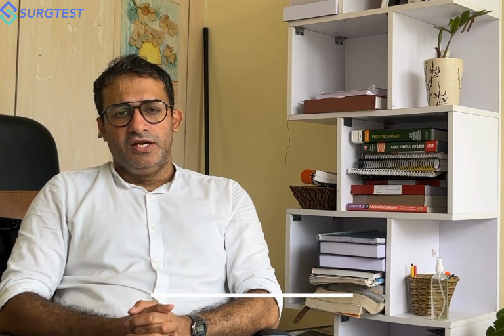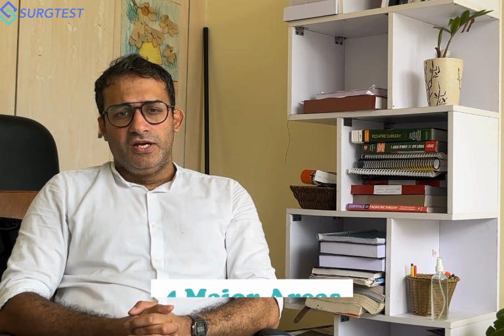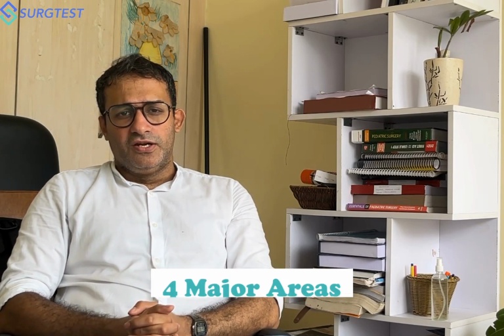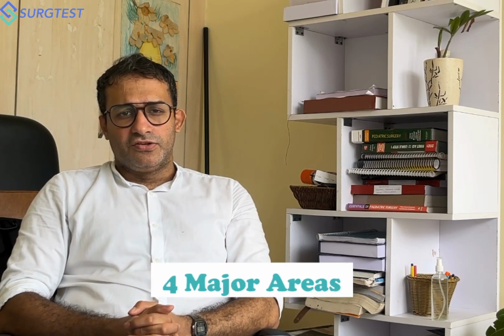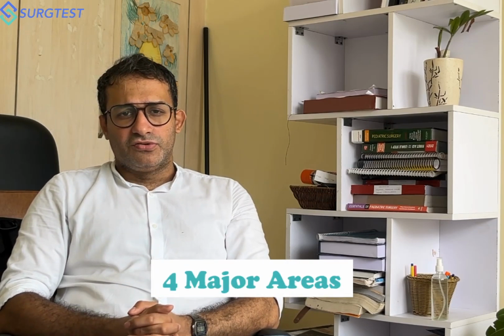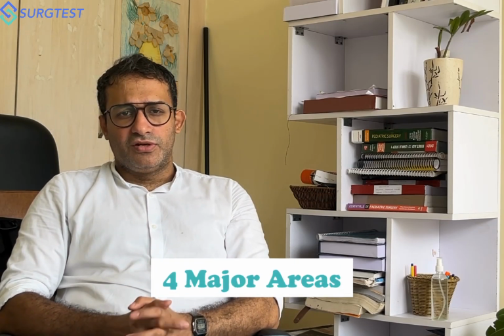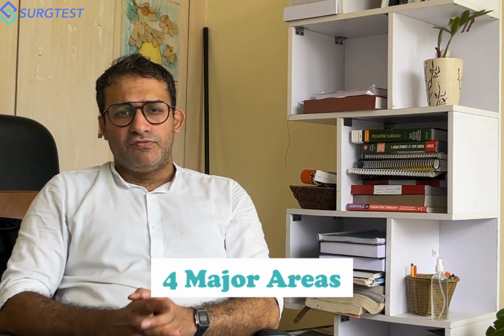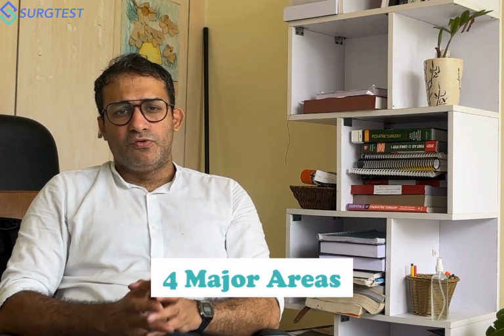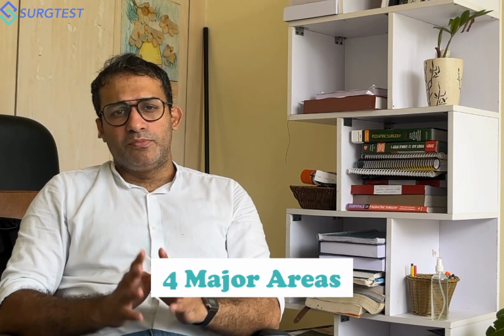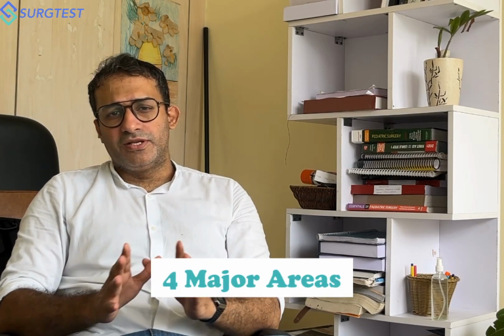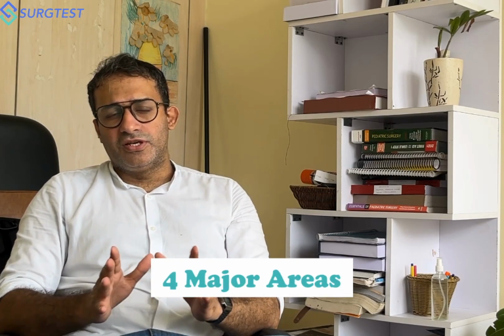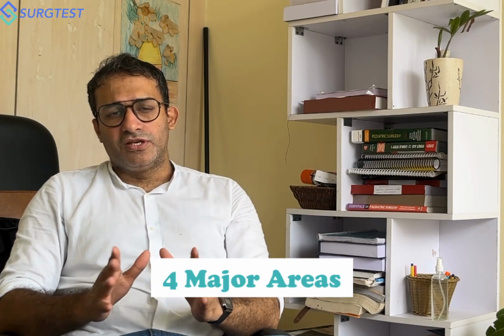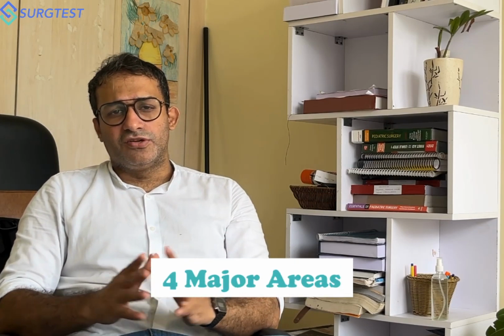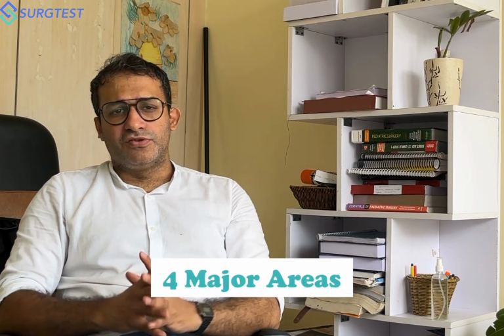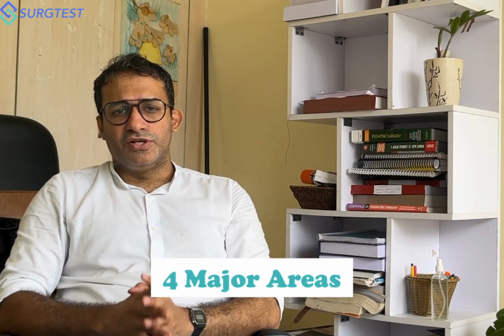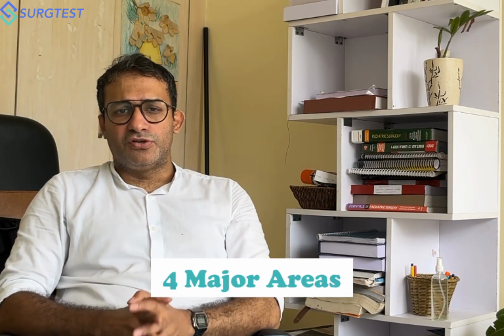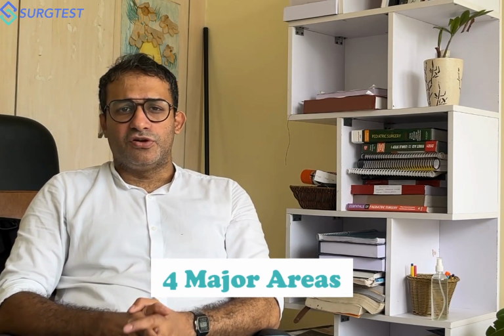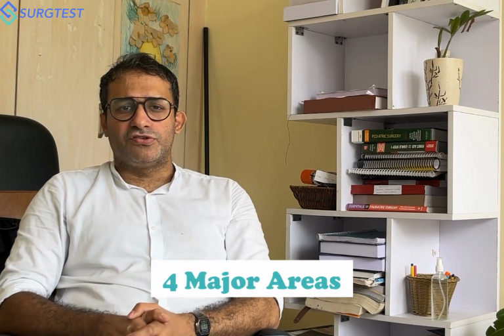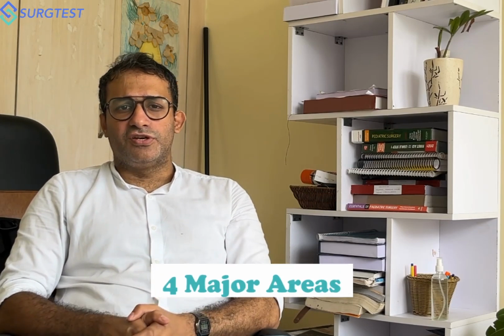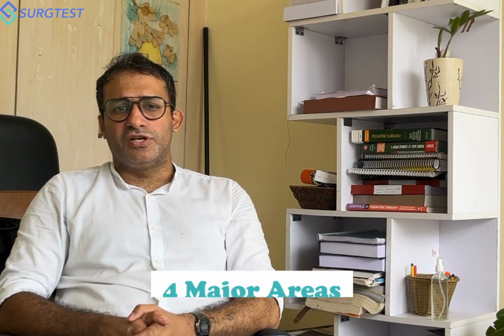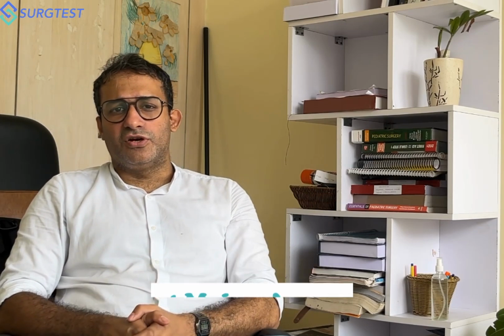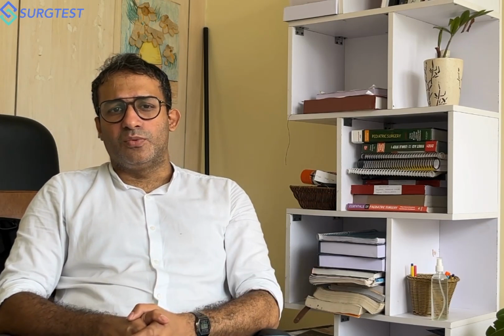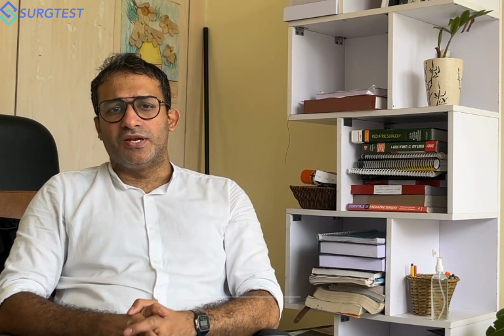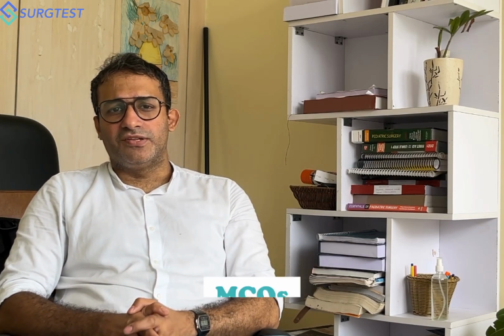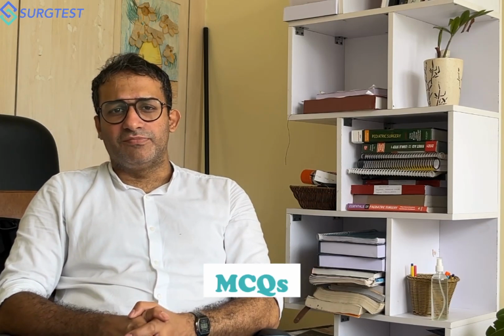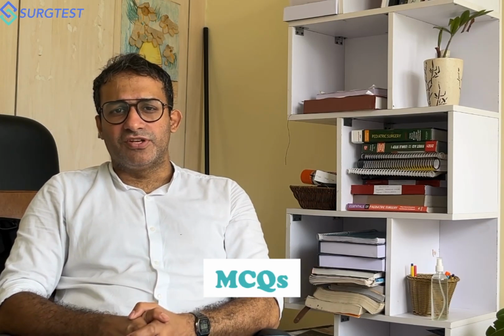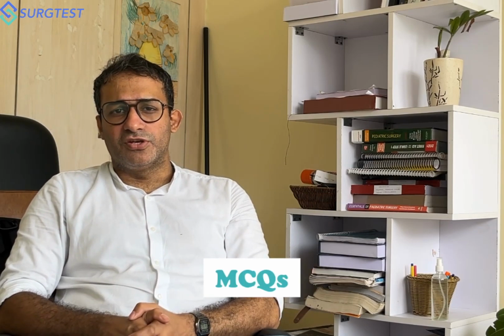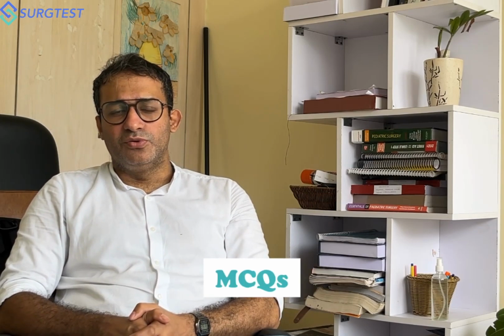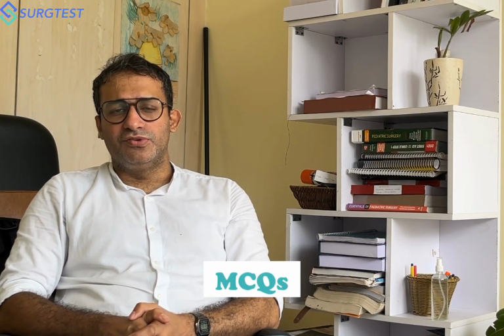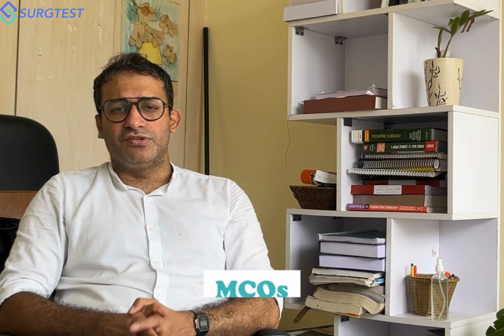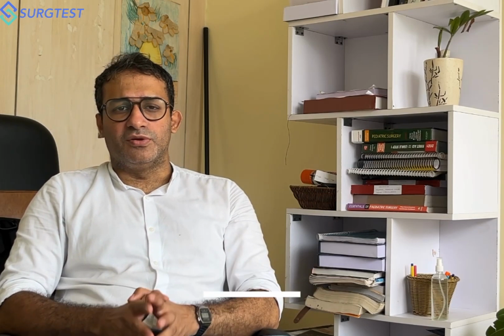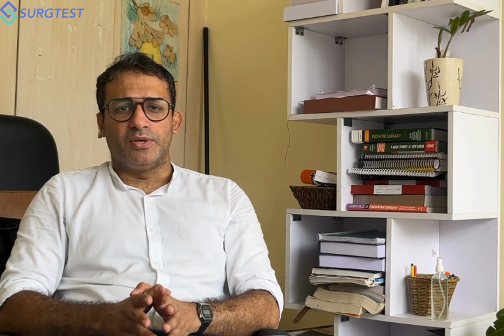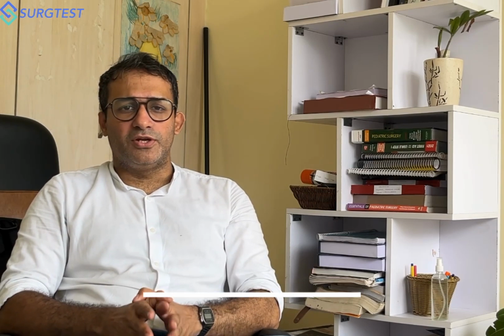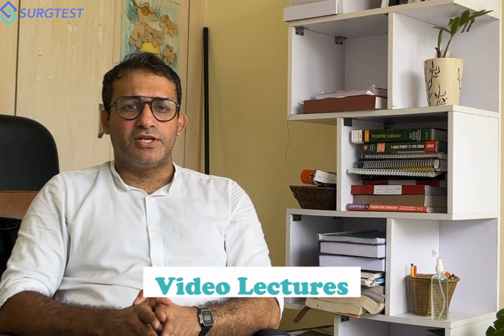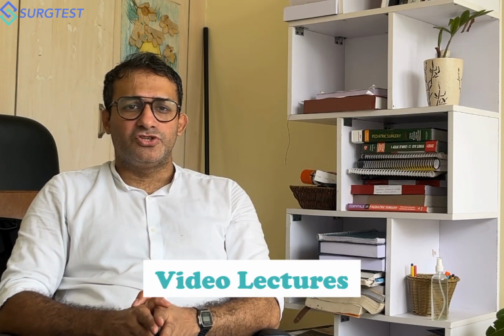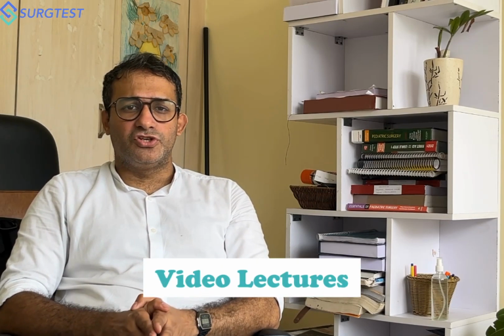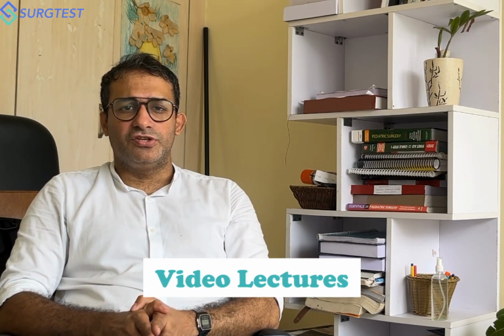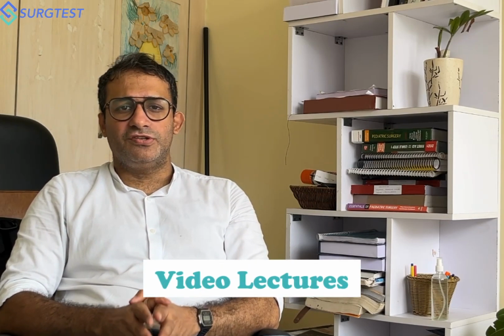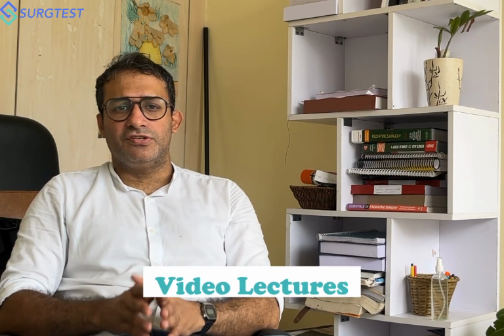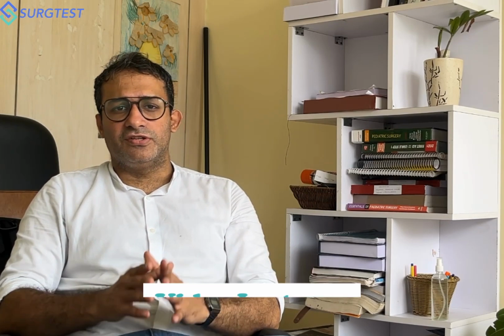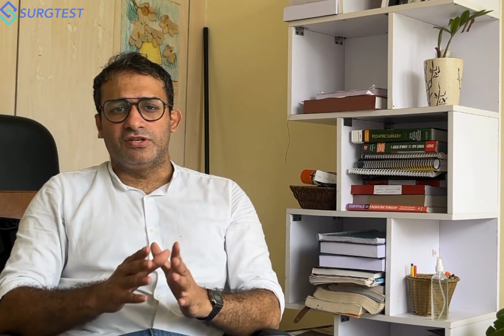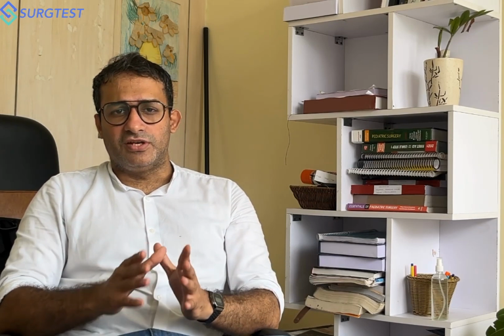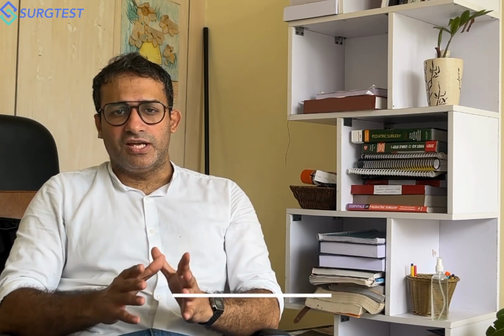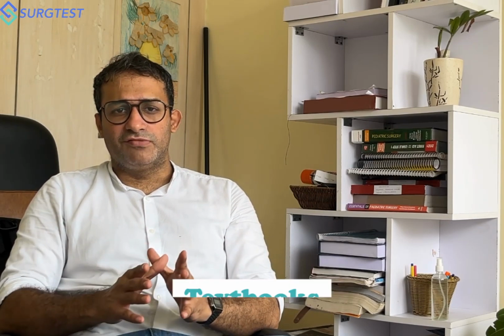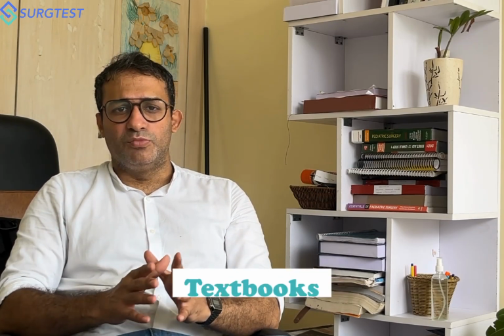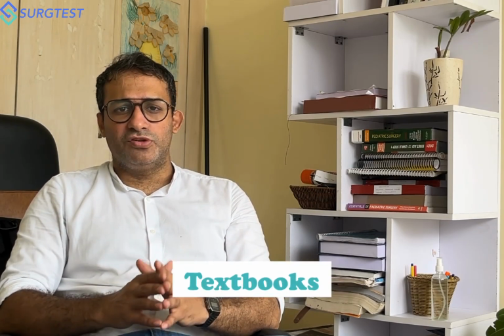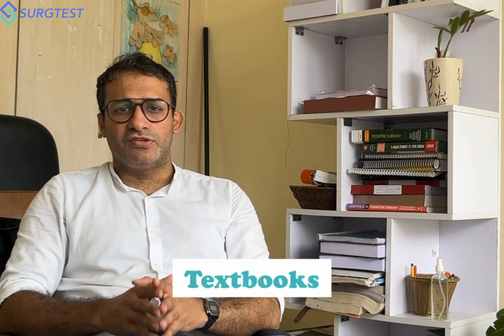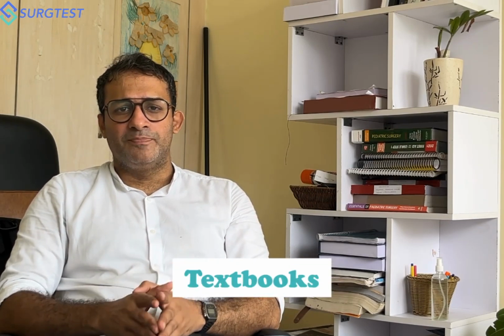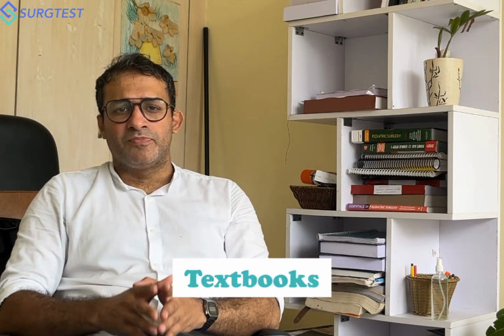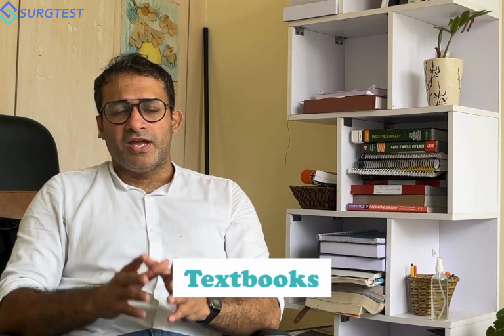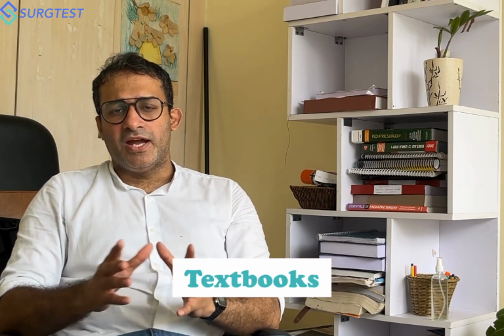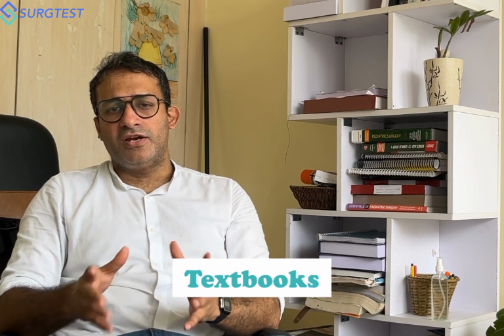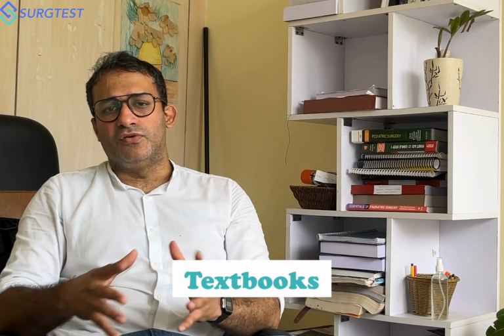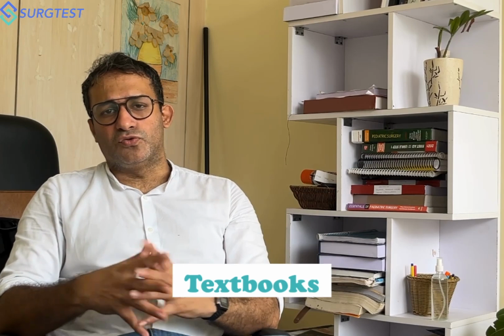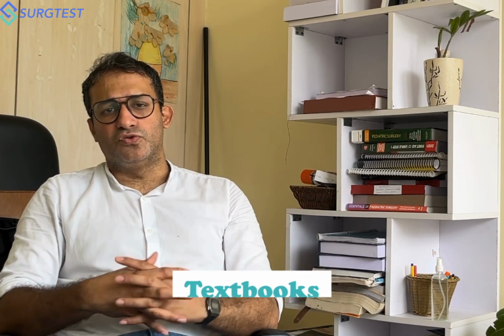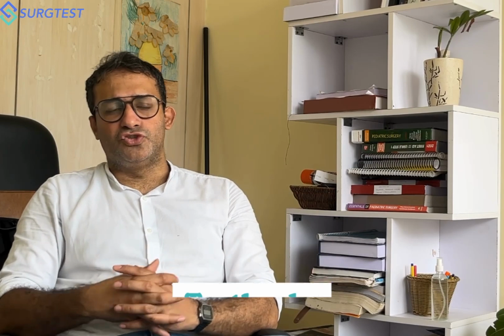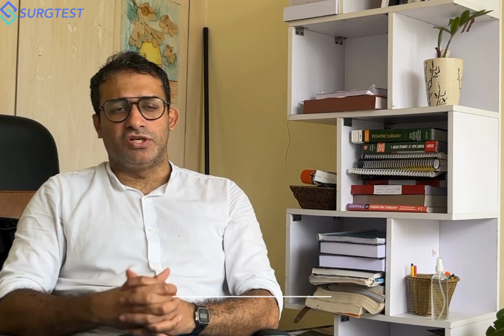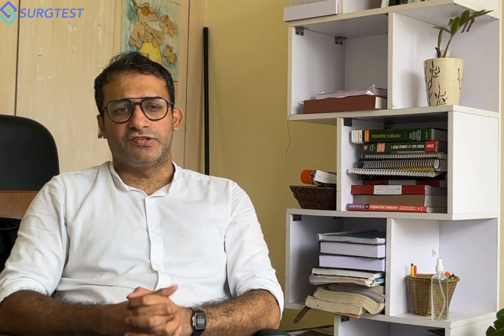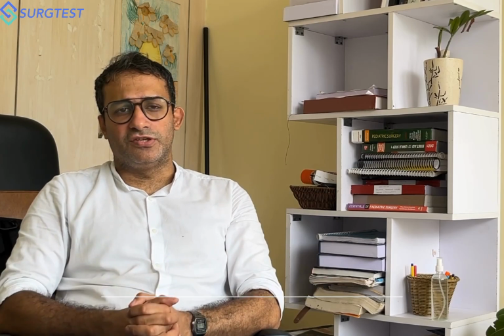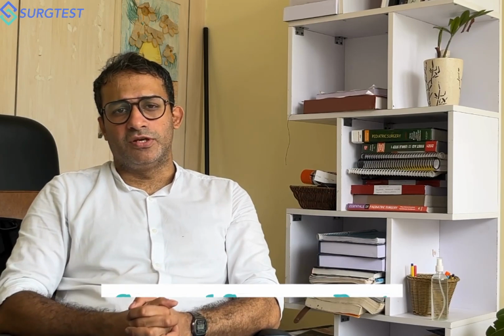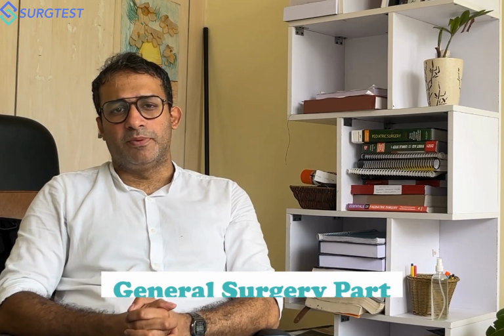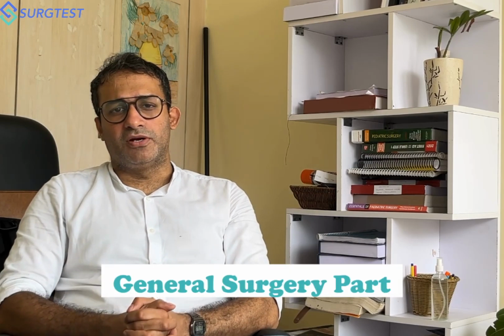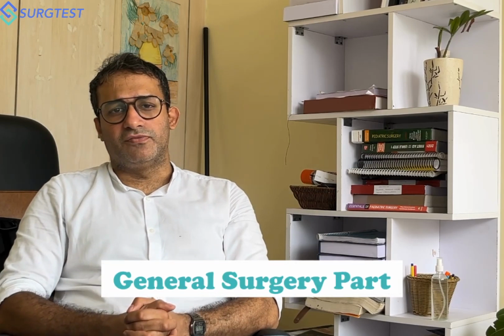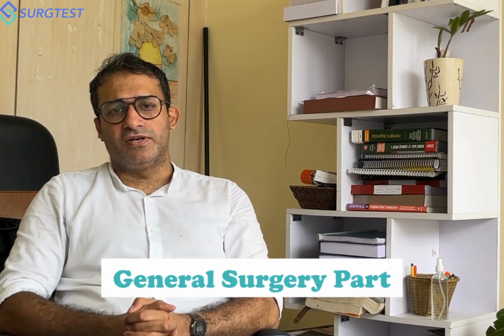There are four major areas you need to concentrate on: MCQs, video lectures, textbooks, and of course the general surgery part of it.